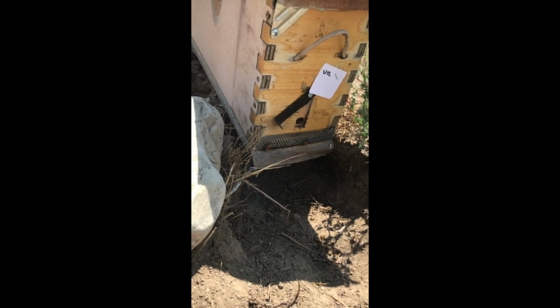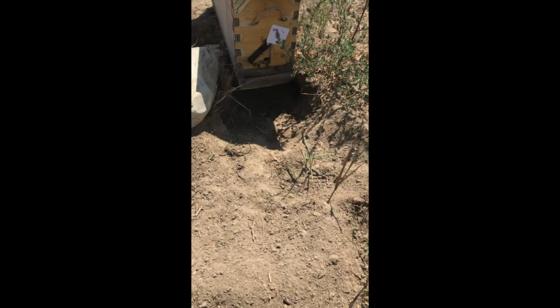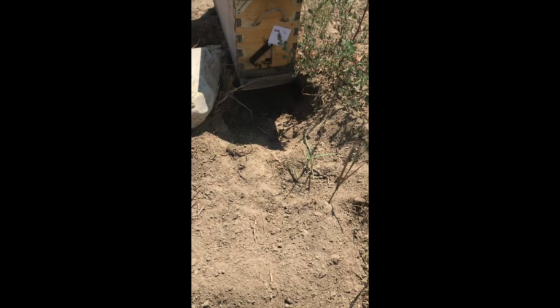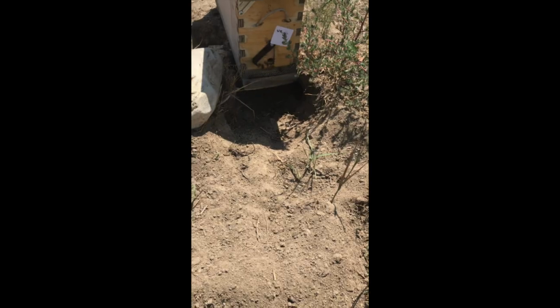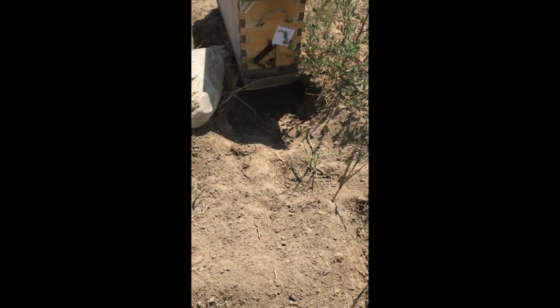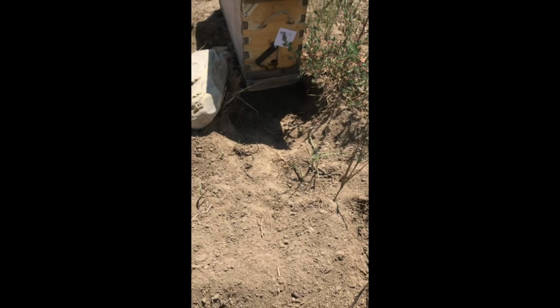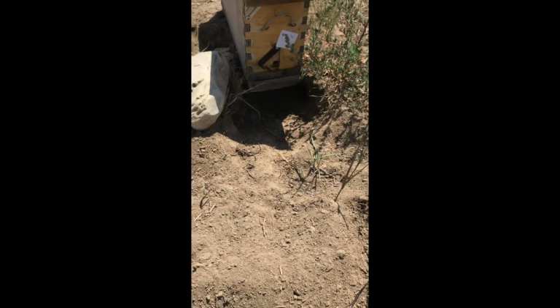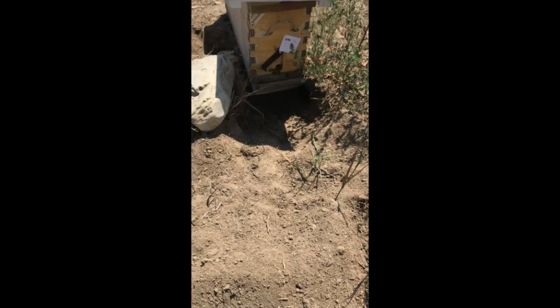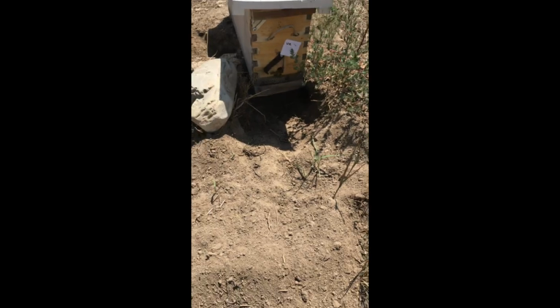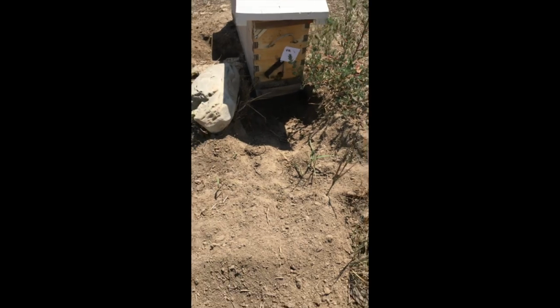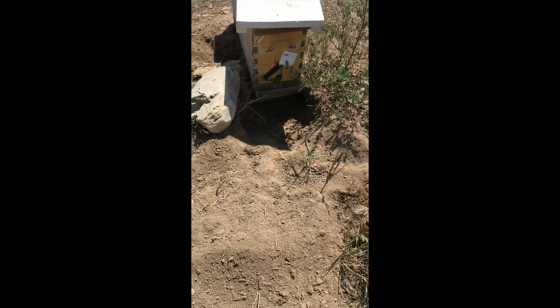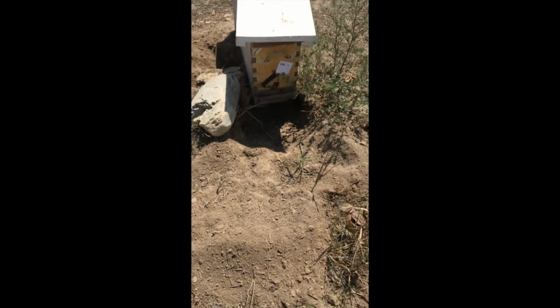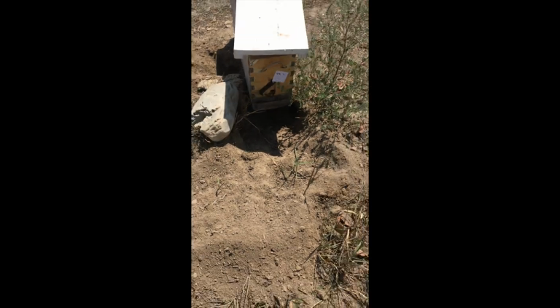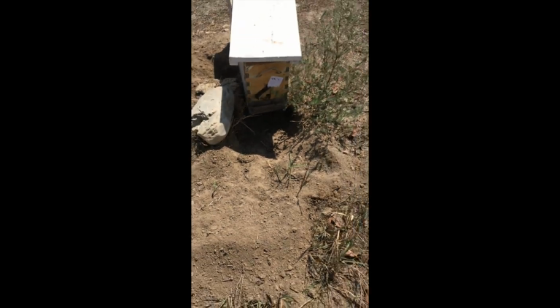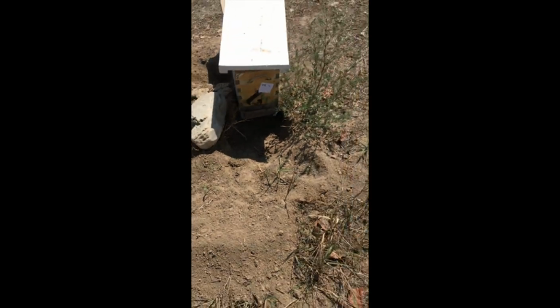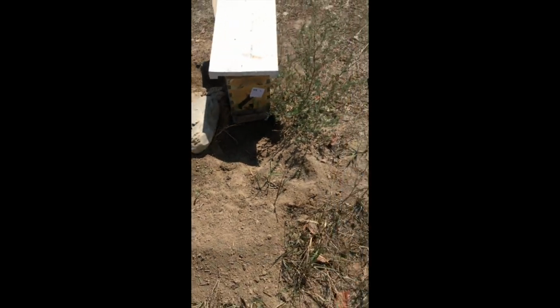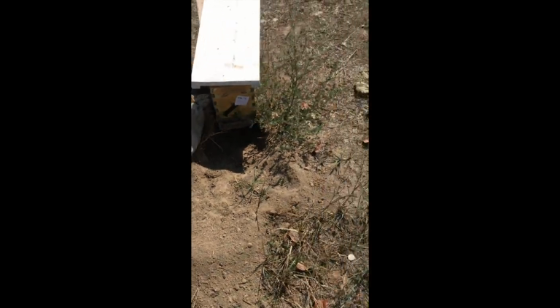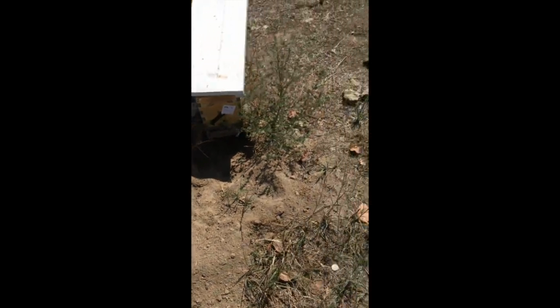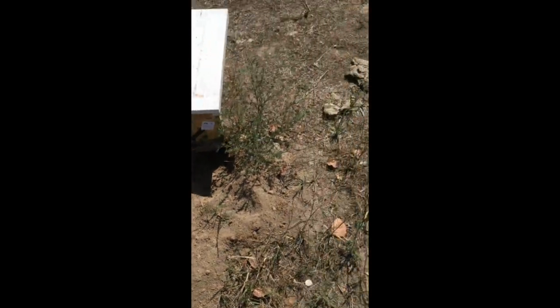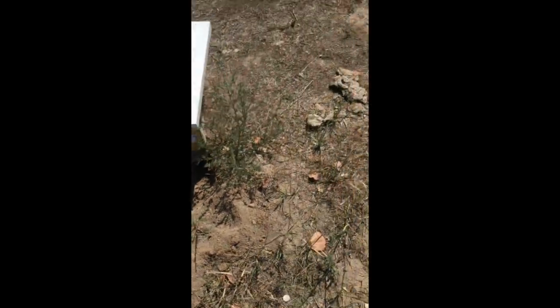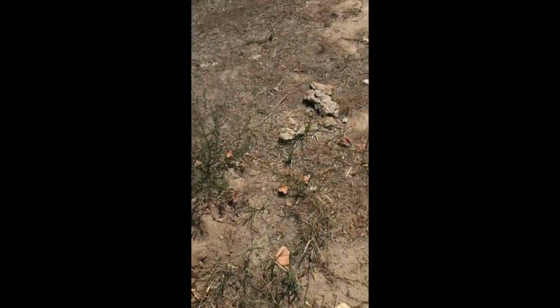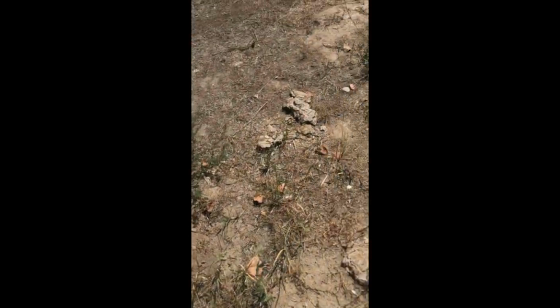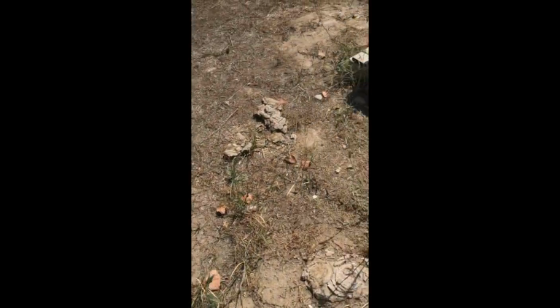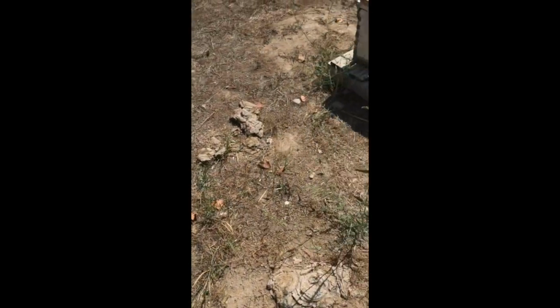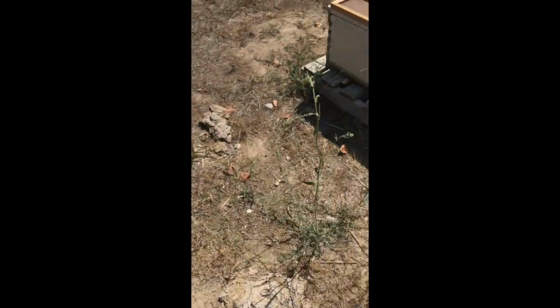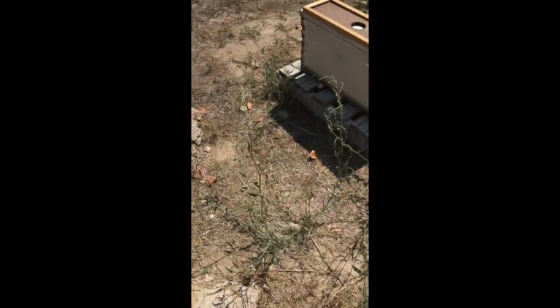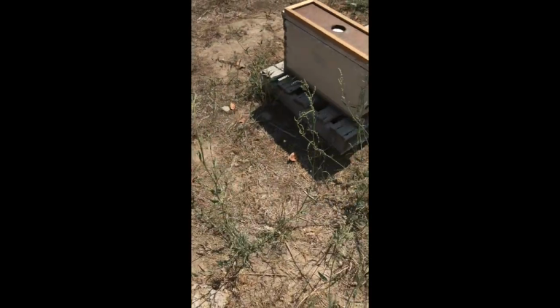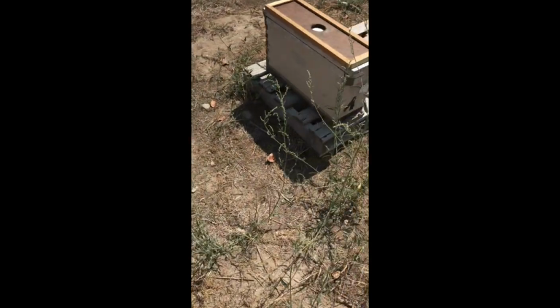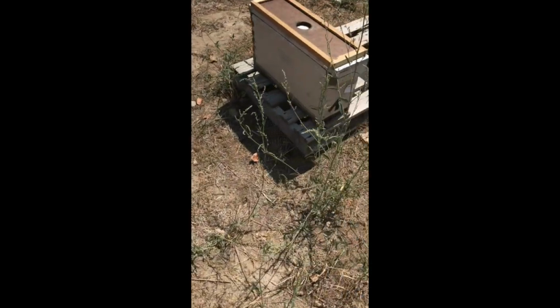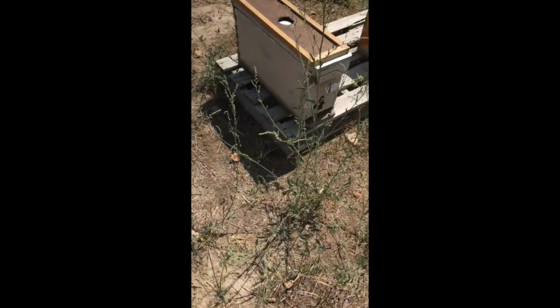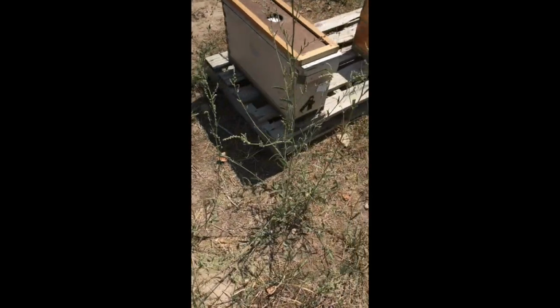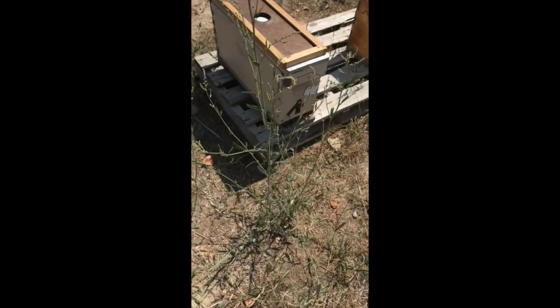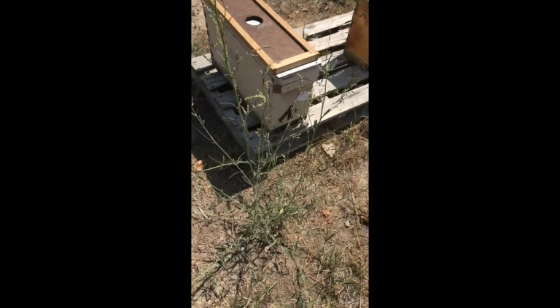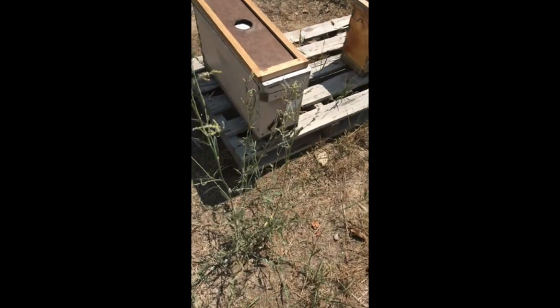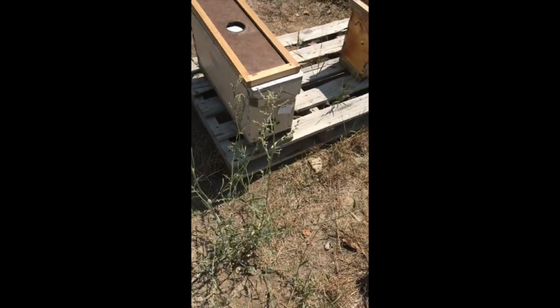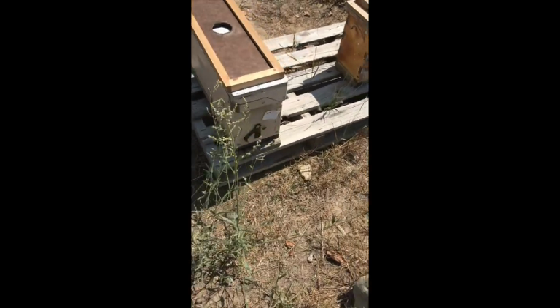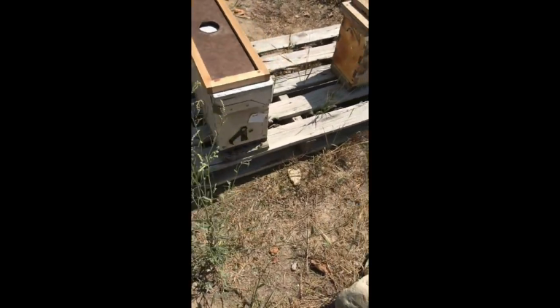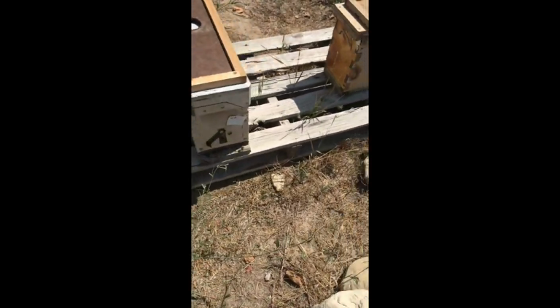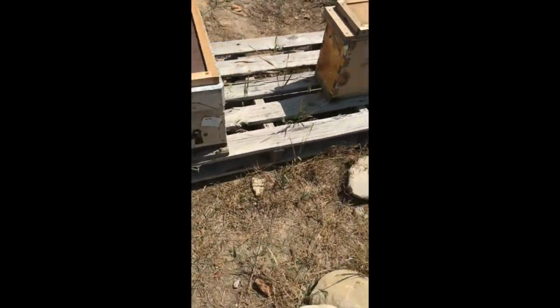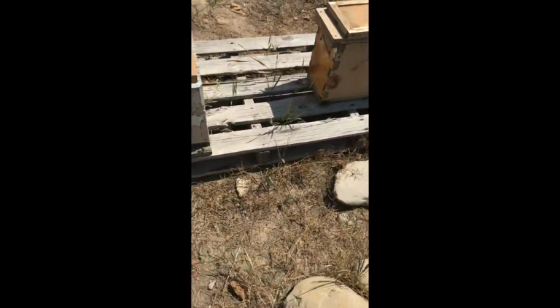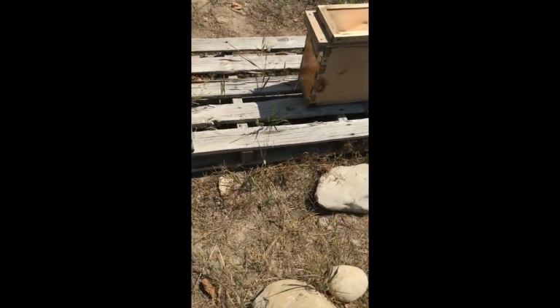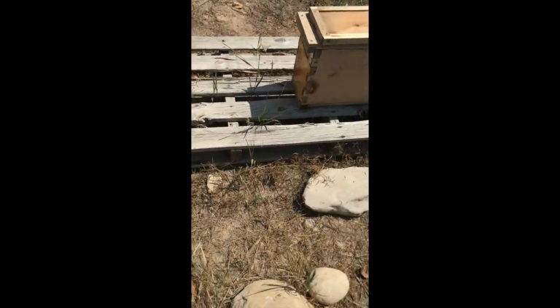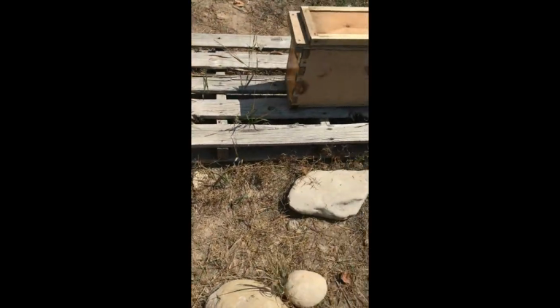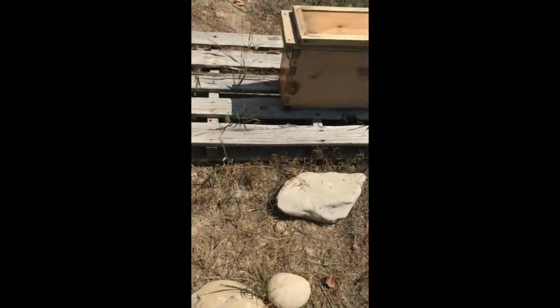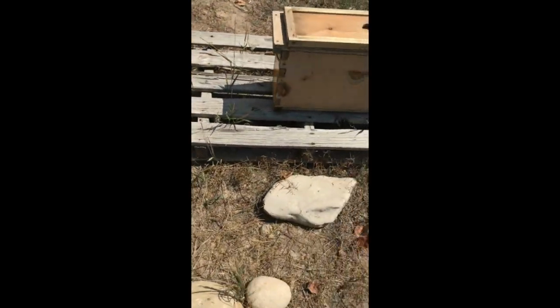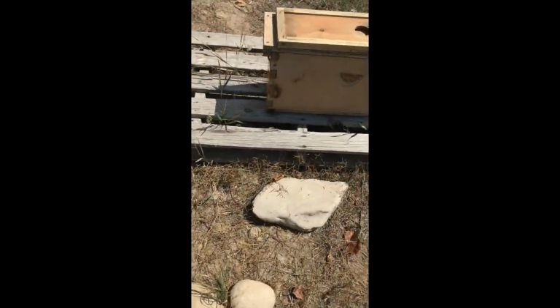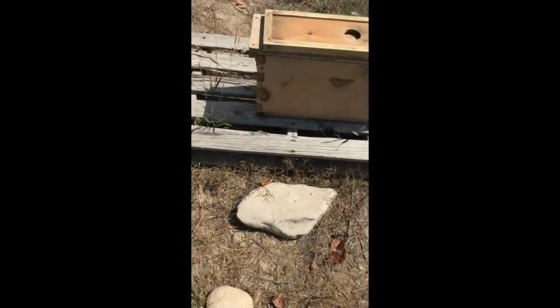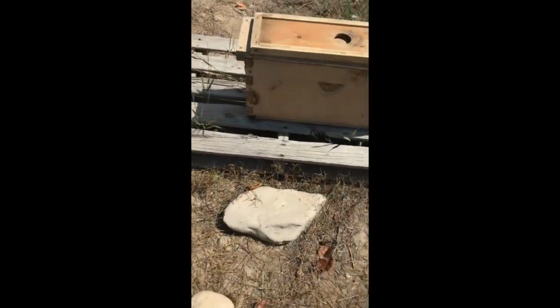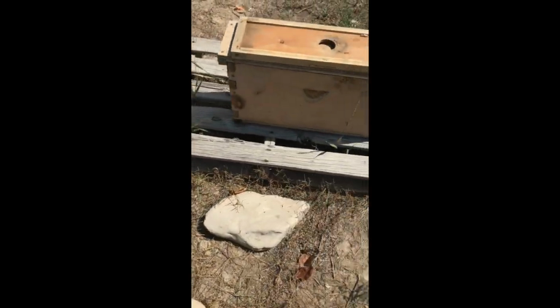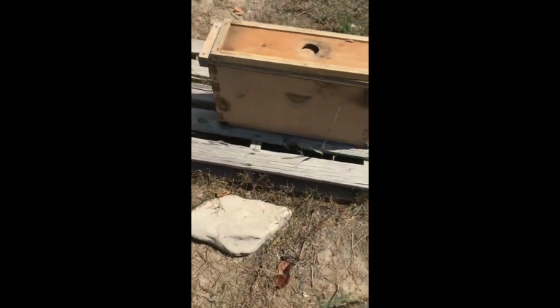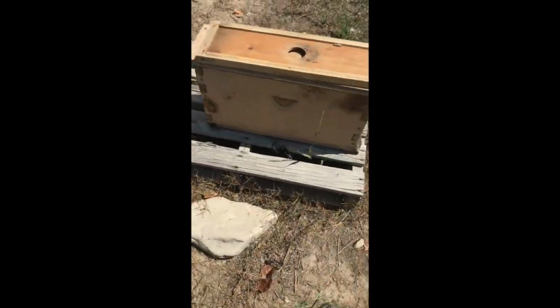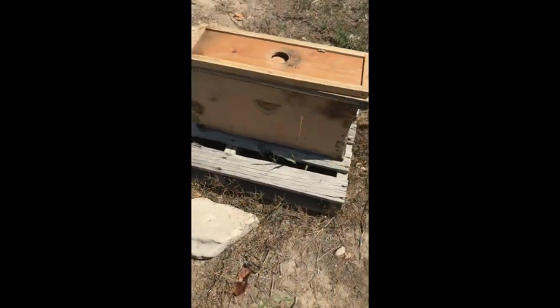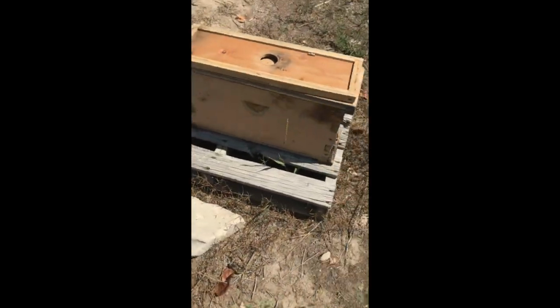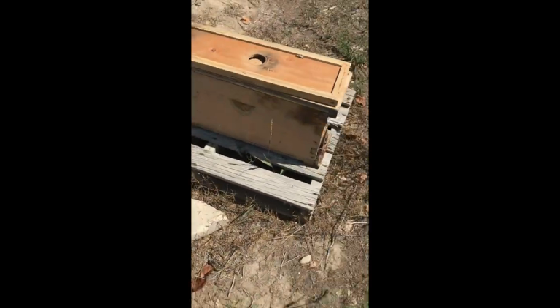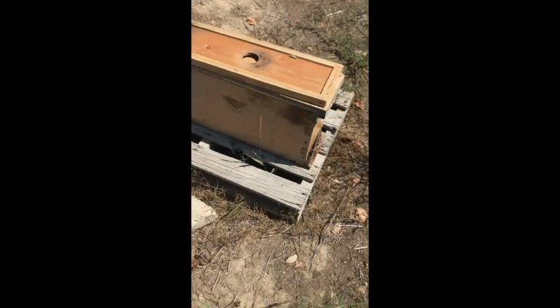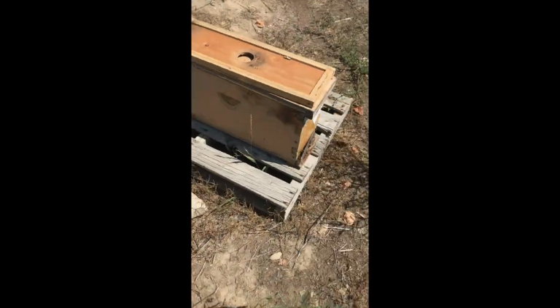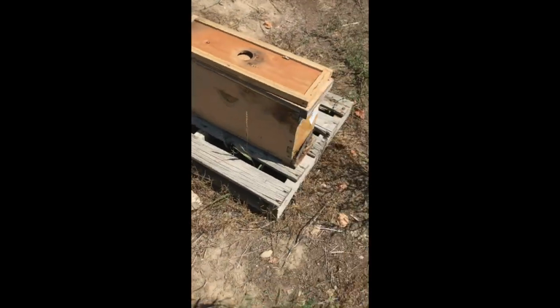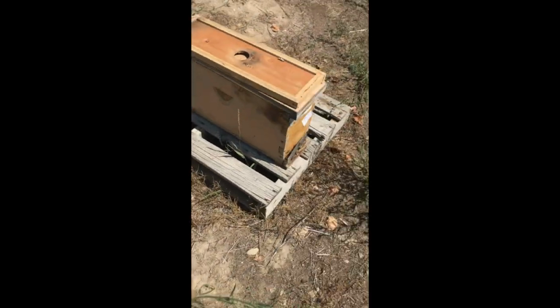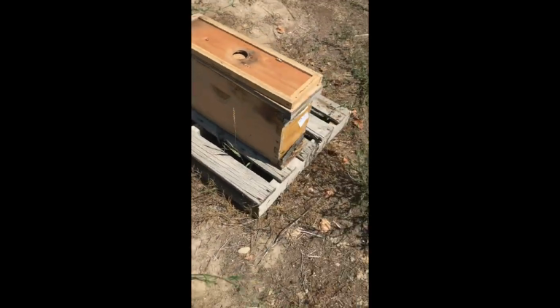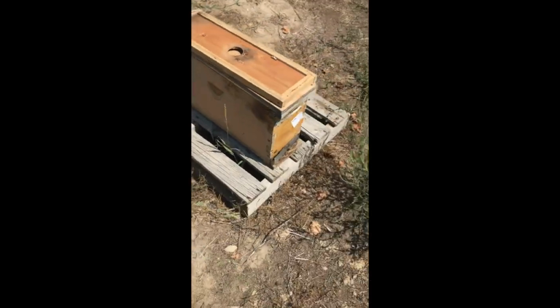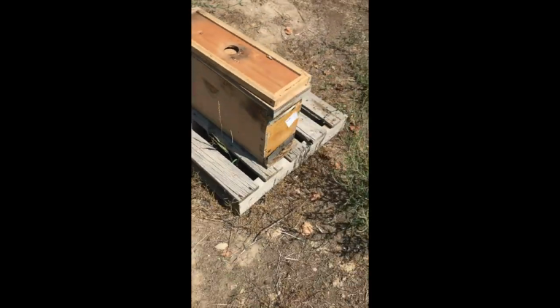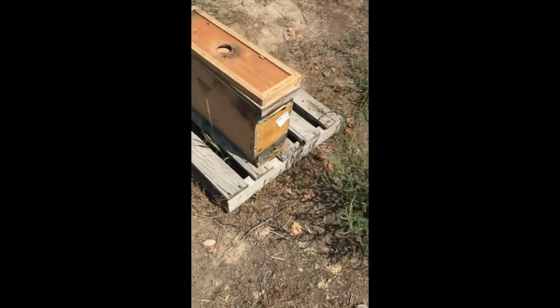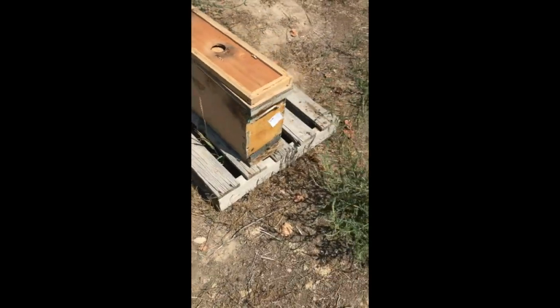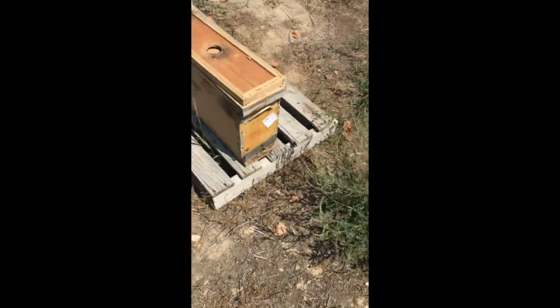The way to prevent that is to get the bees off of the ground. Put them up on a pallet. Even two pallets high would be better. That'll keep the skunks out of there.